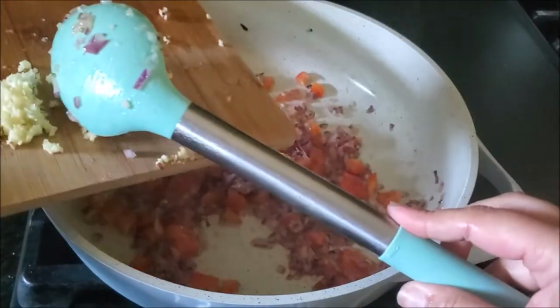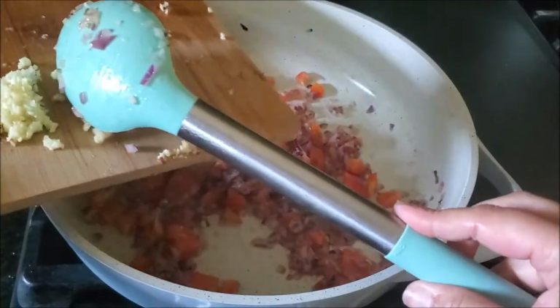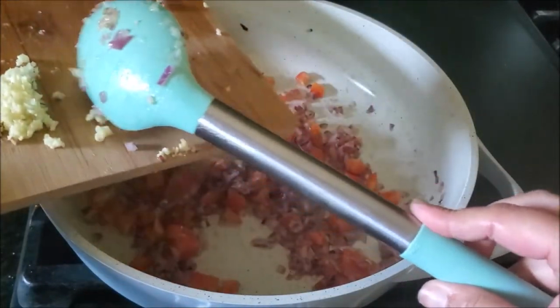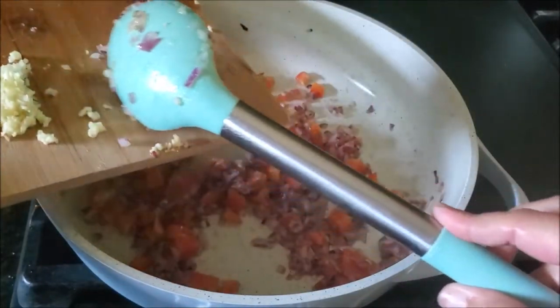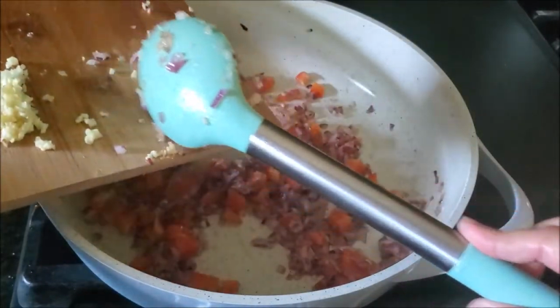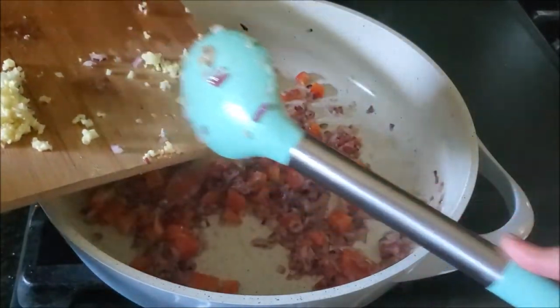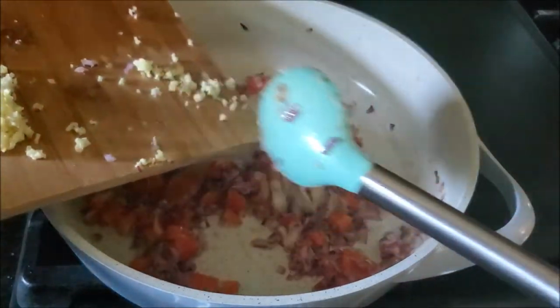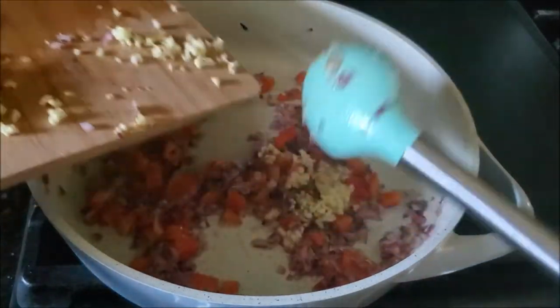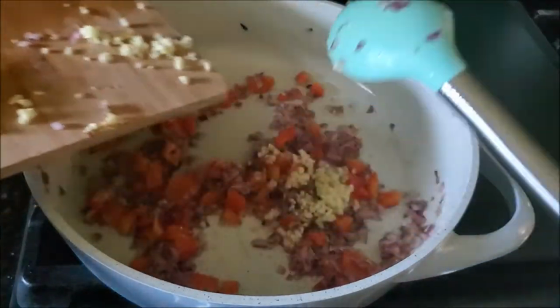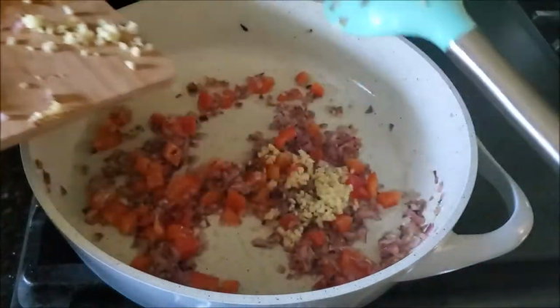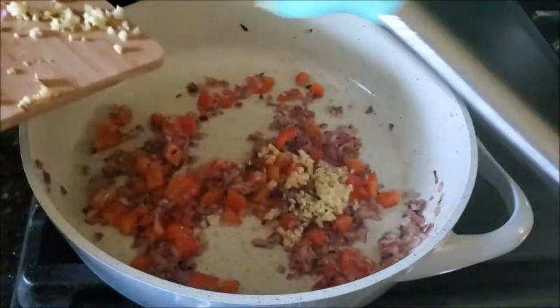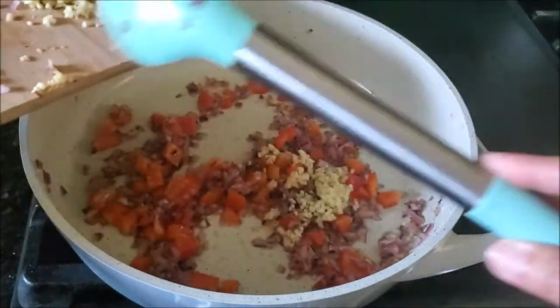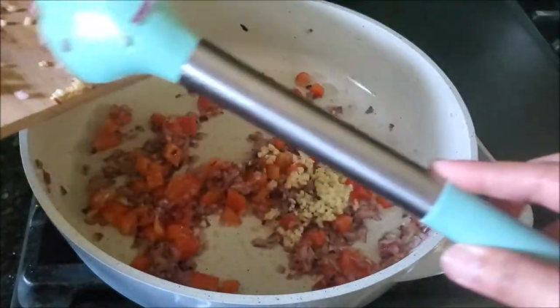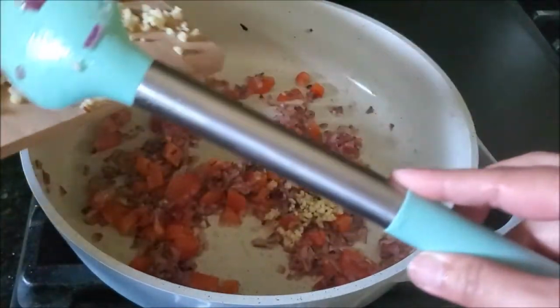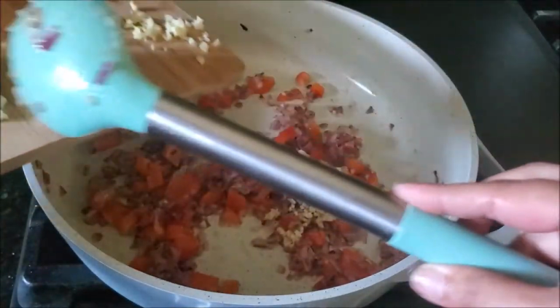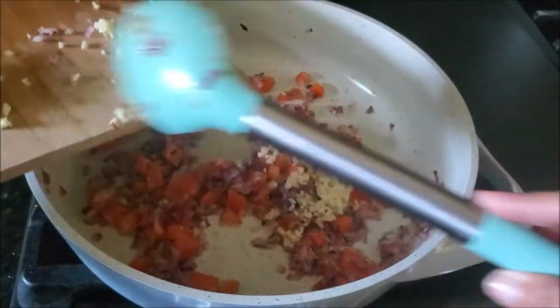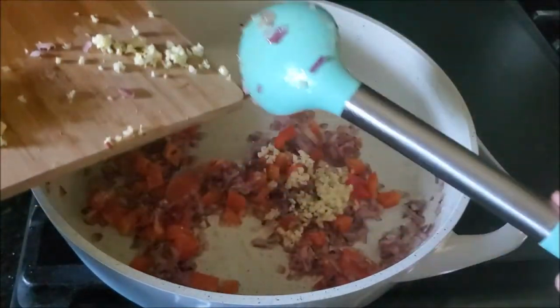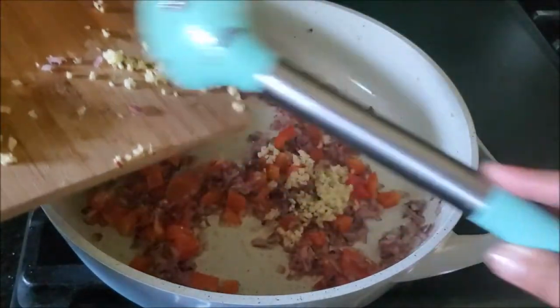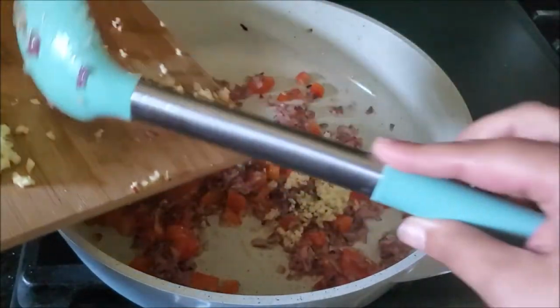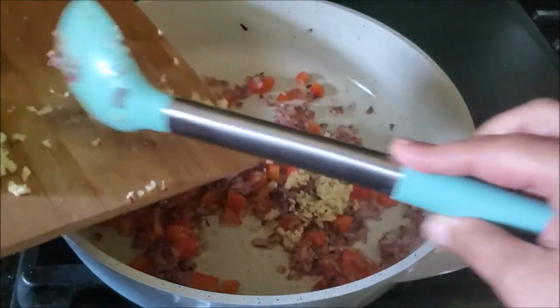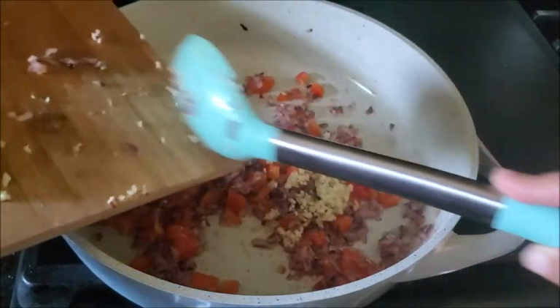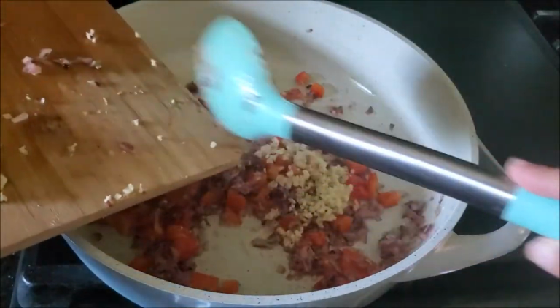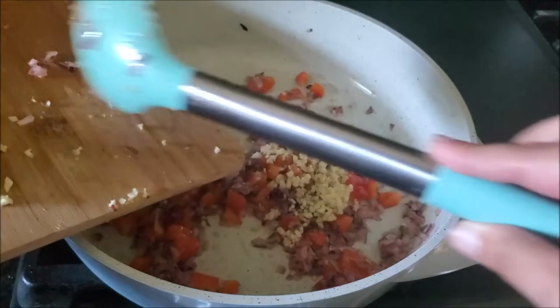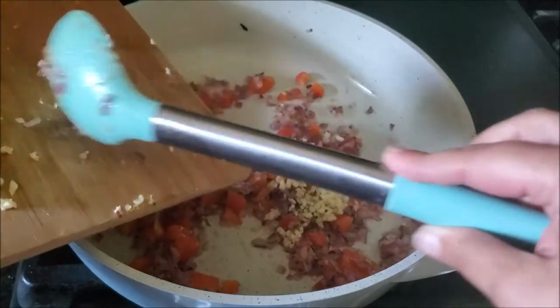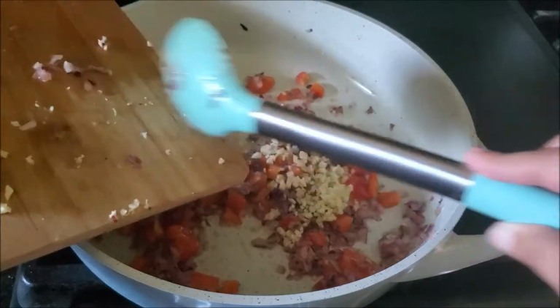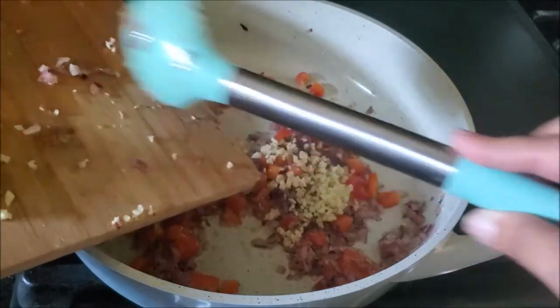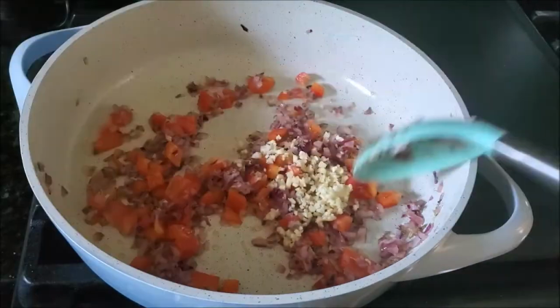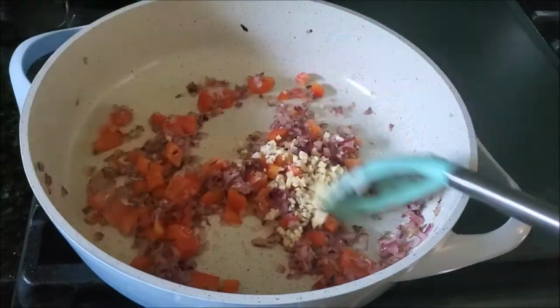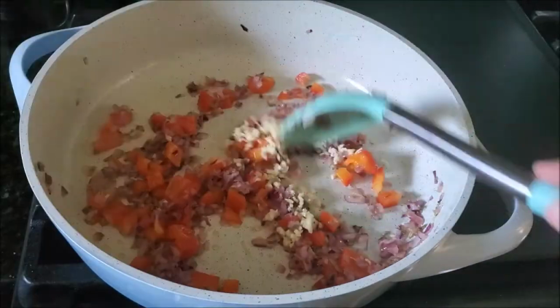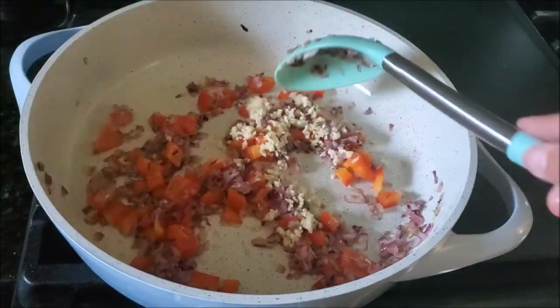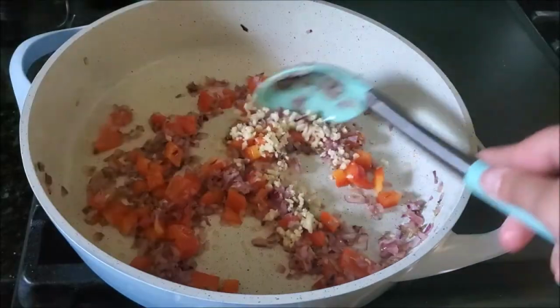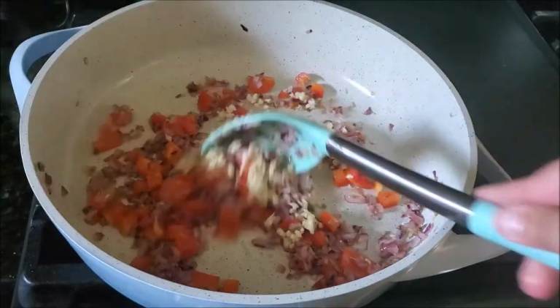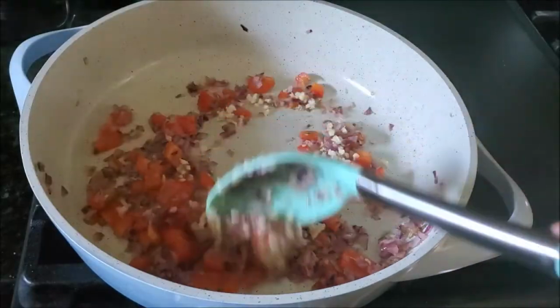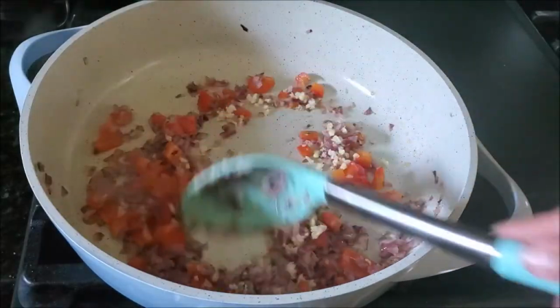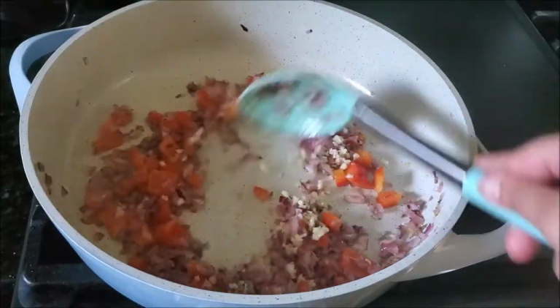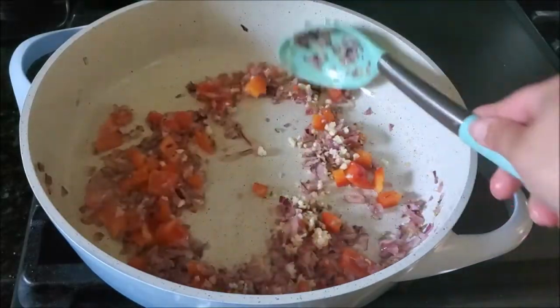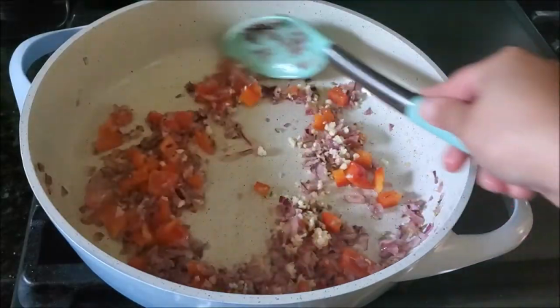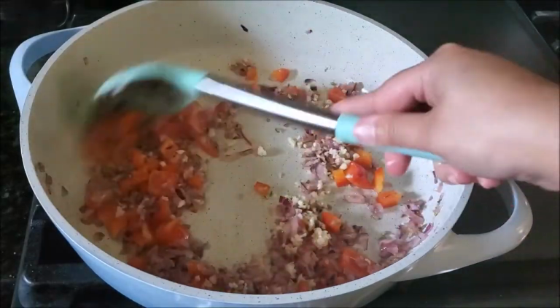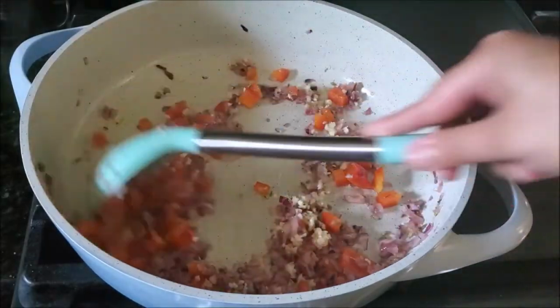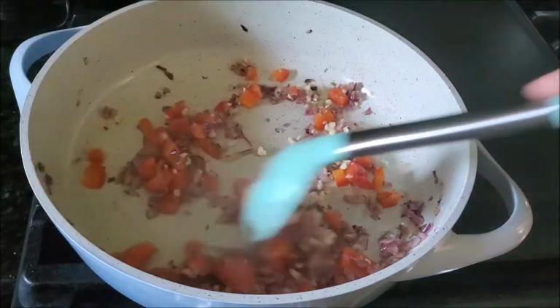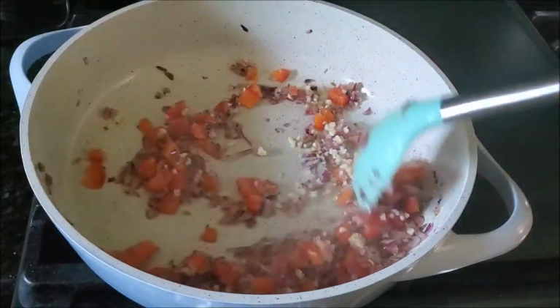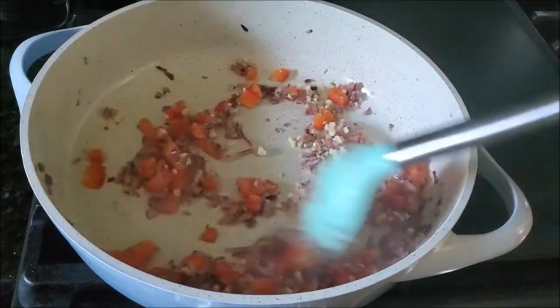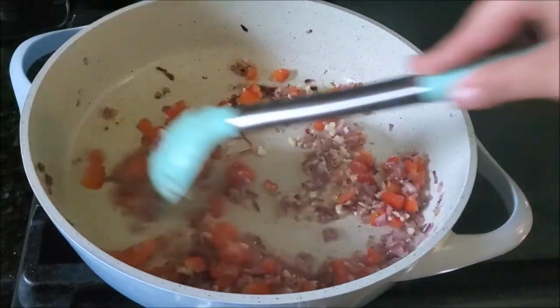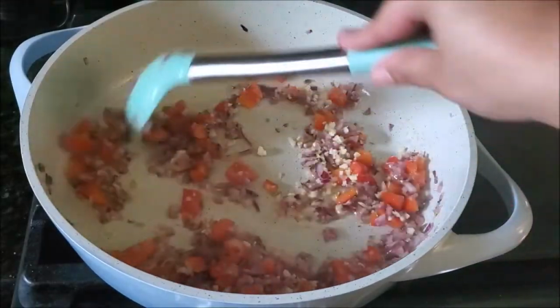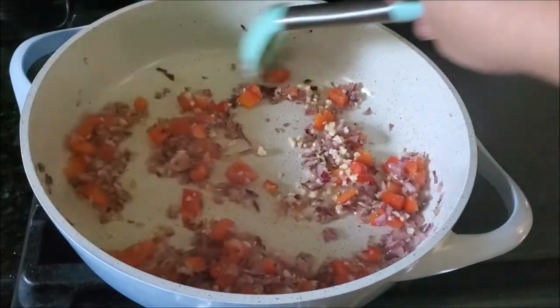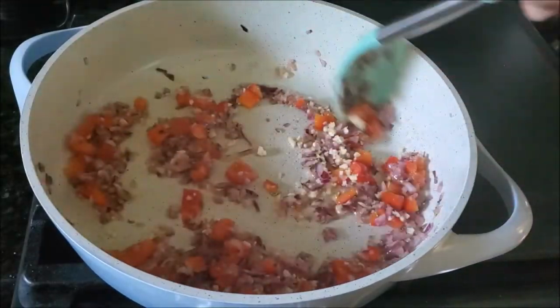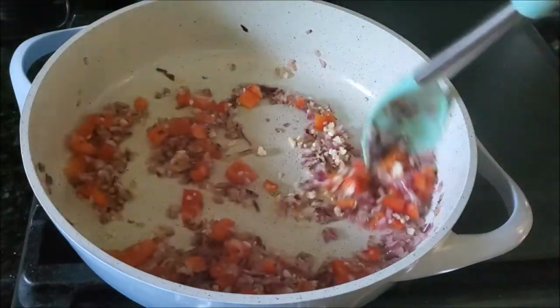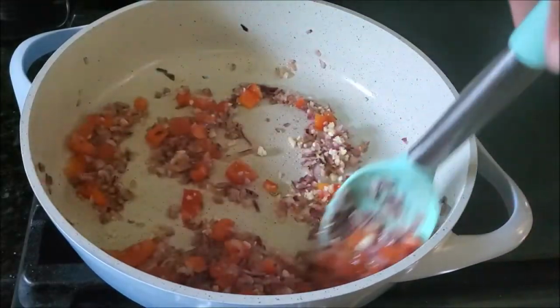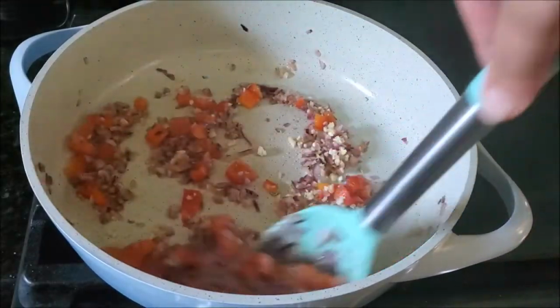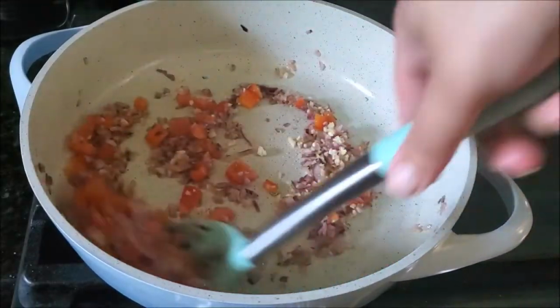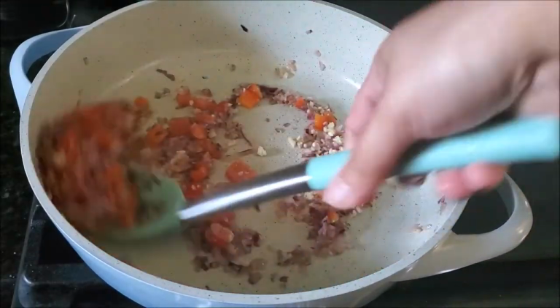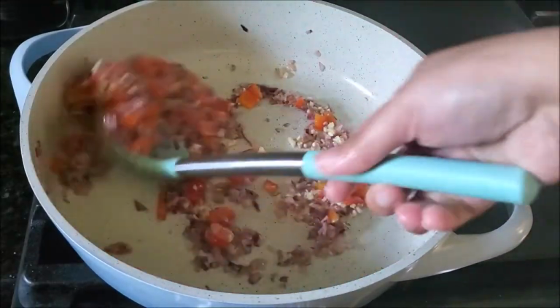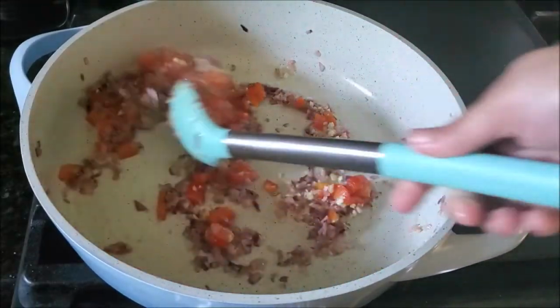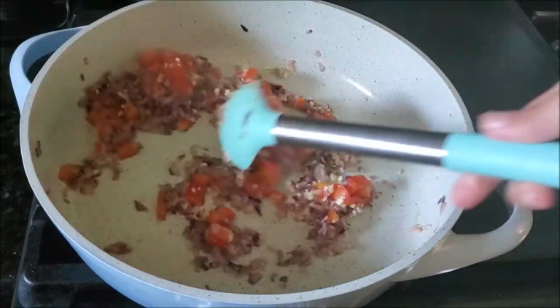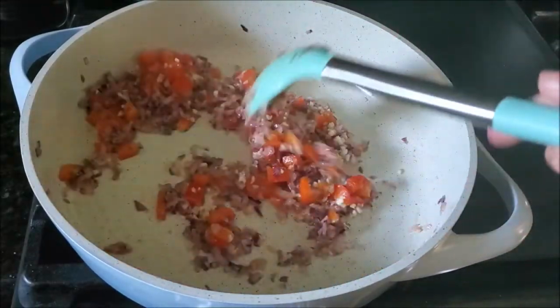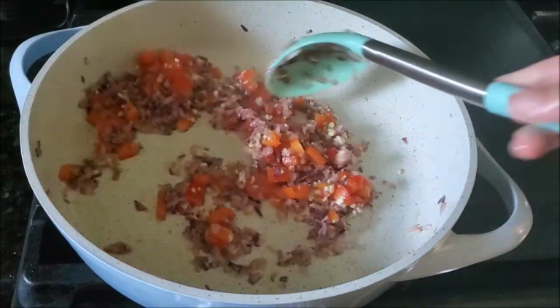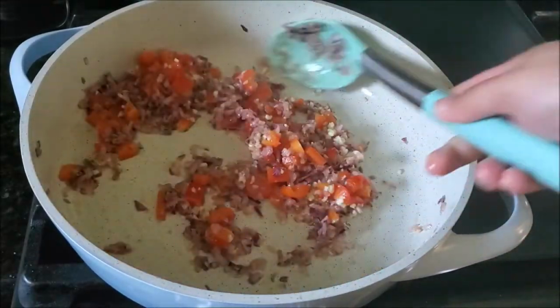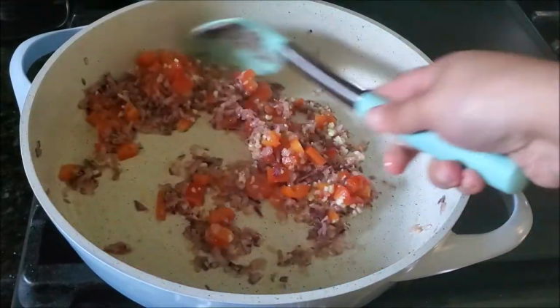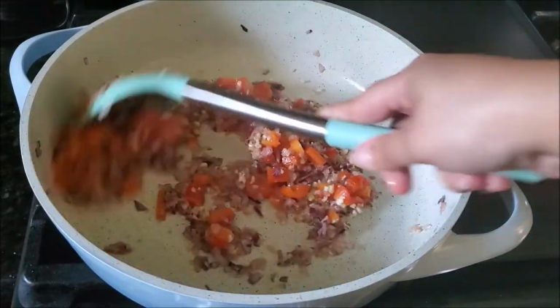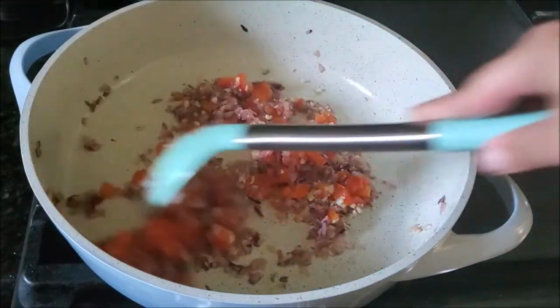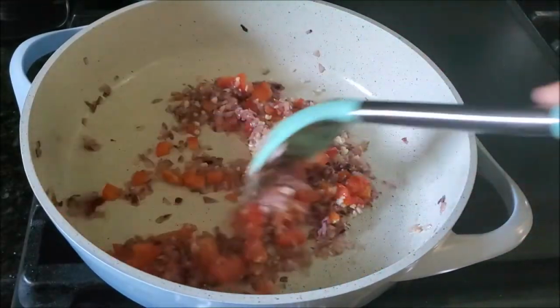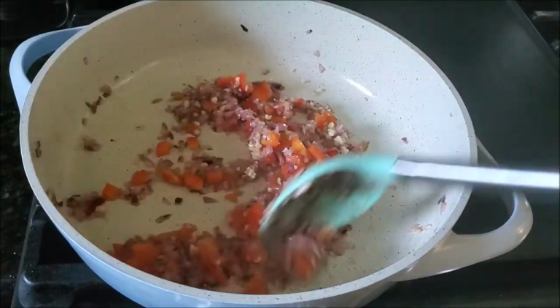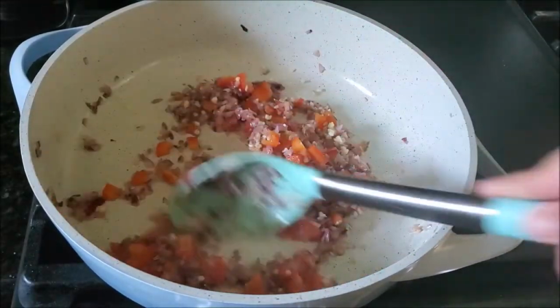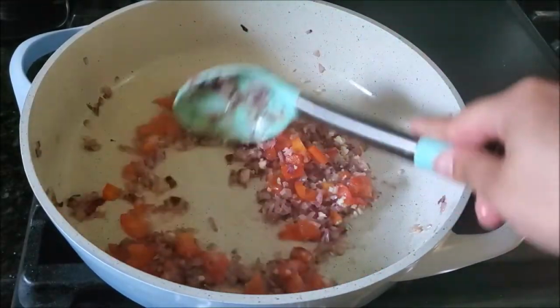Add minced garlic and start cooking until all the veggies are completely softened, for at least 5 to 7 minutes.